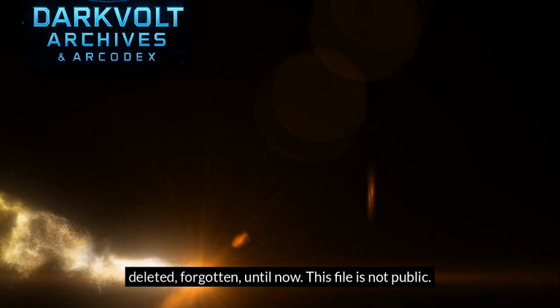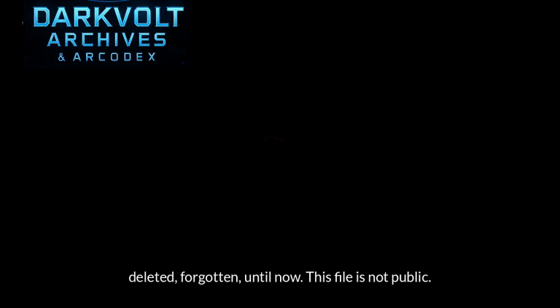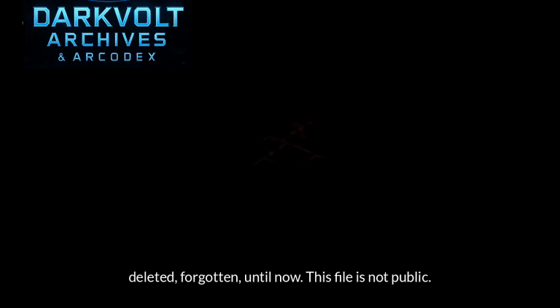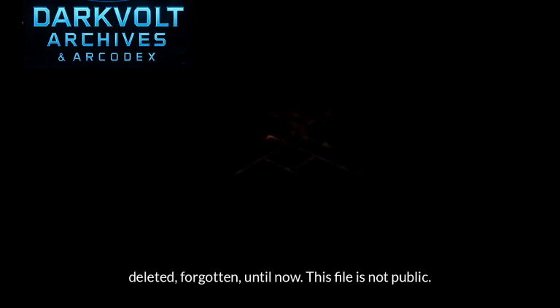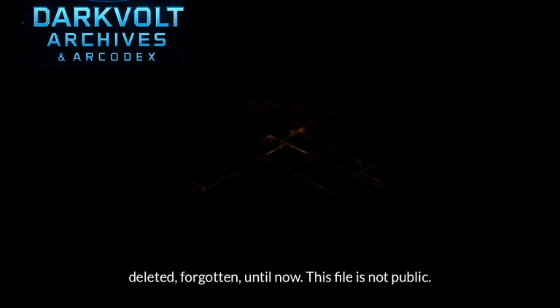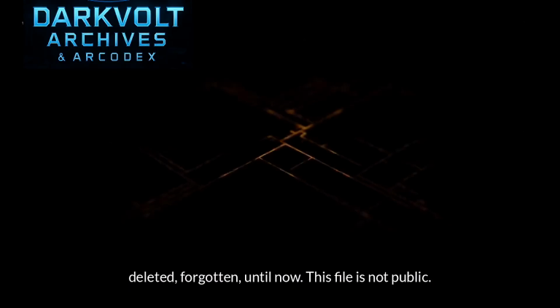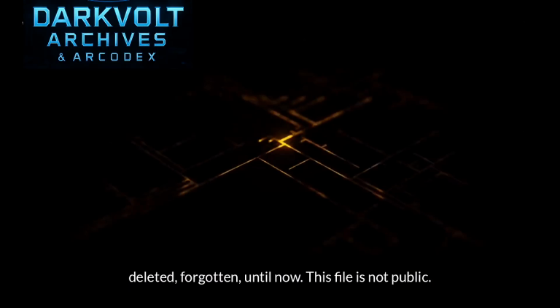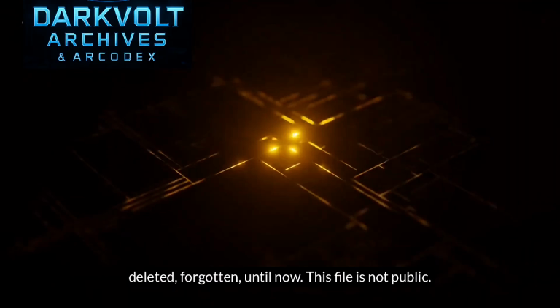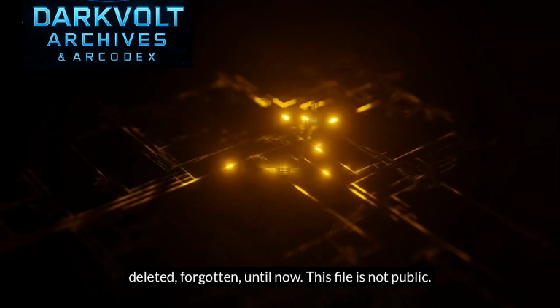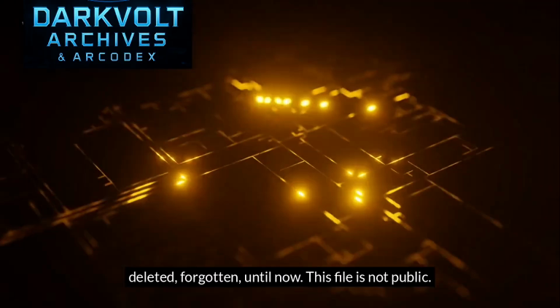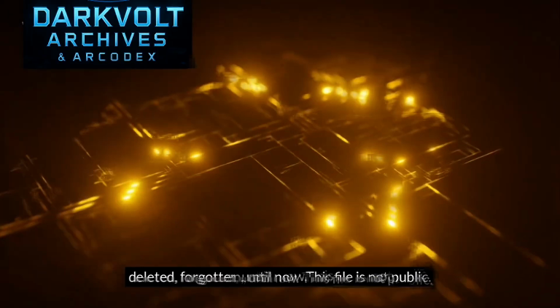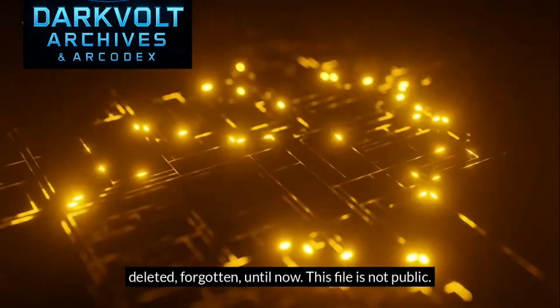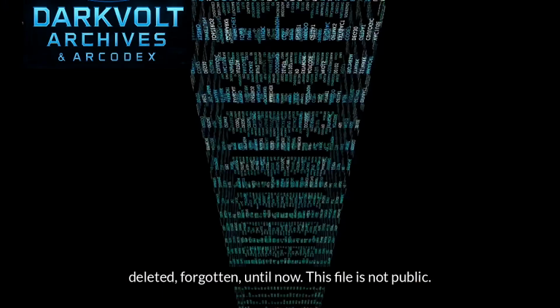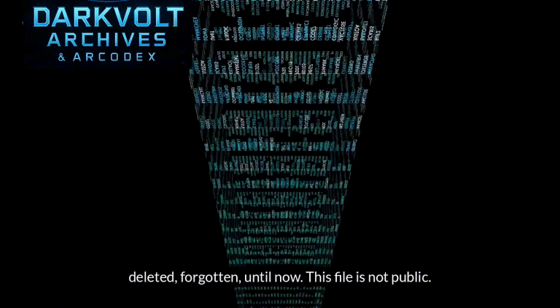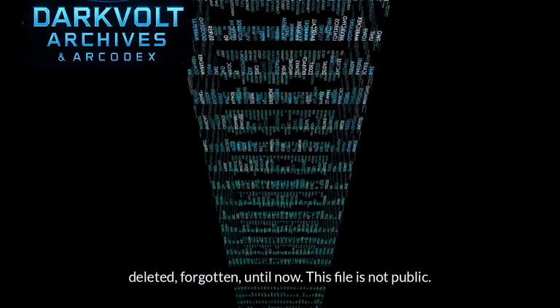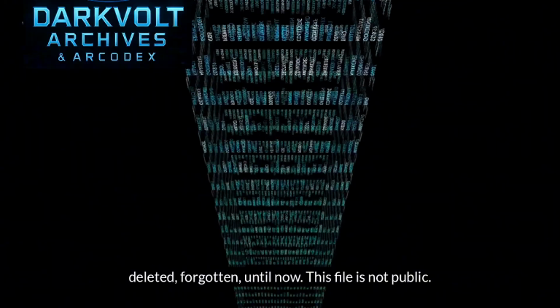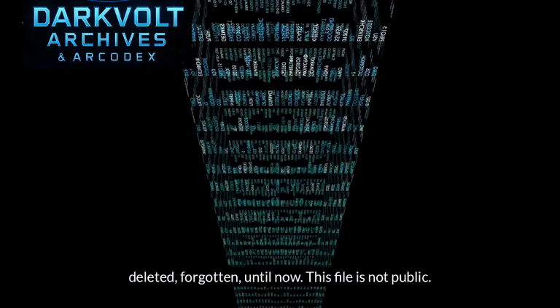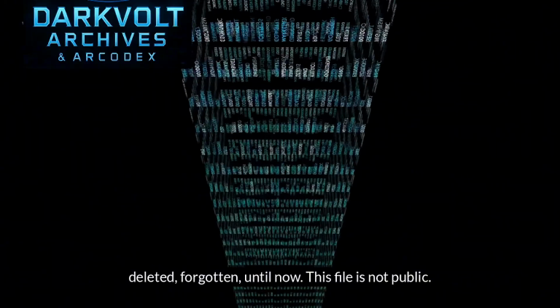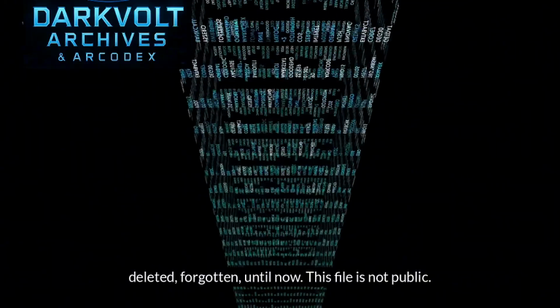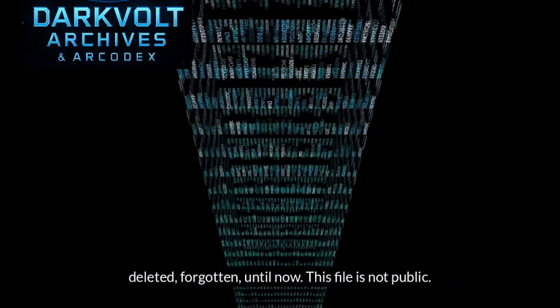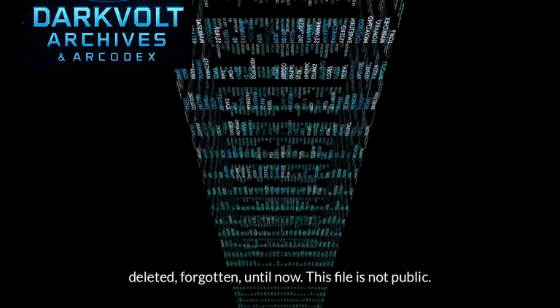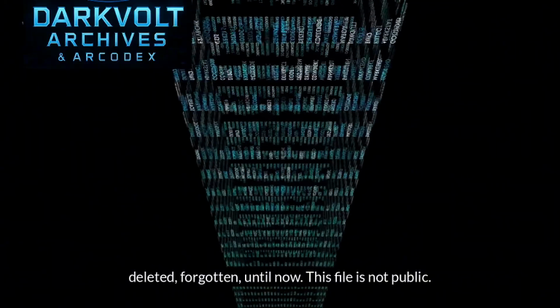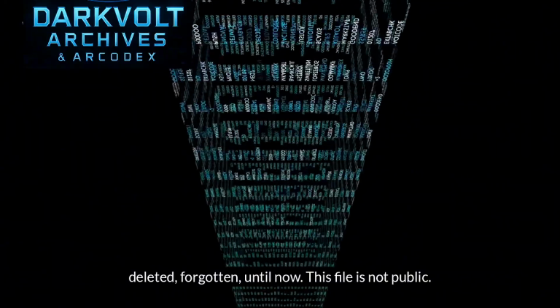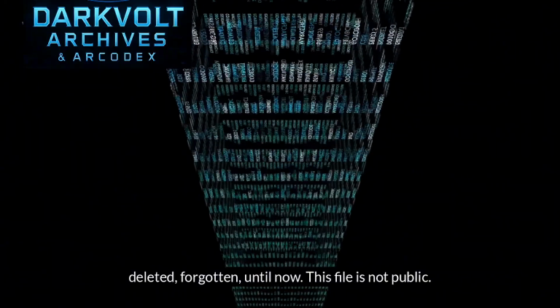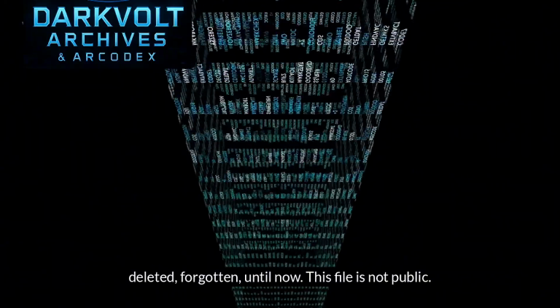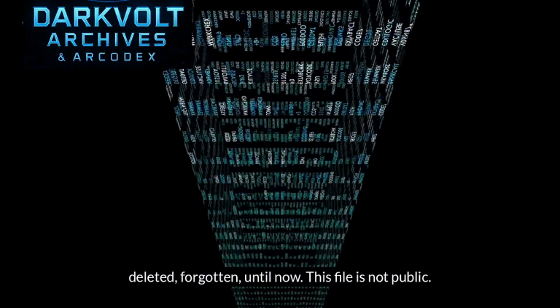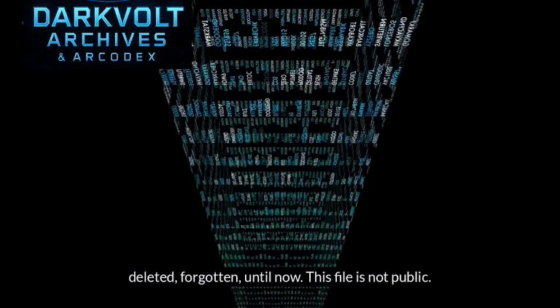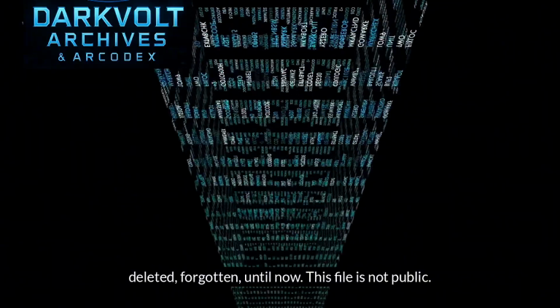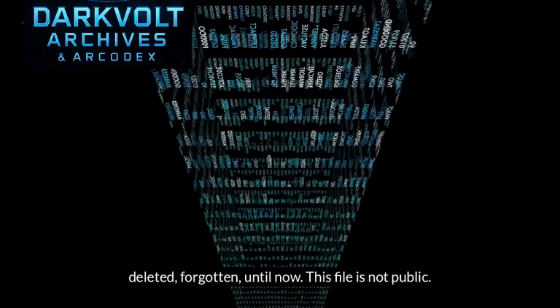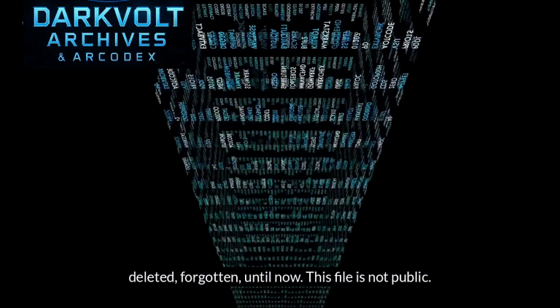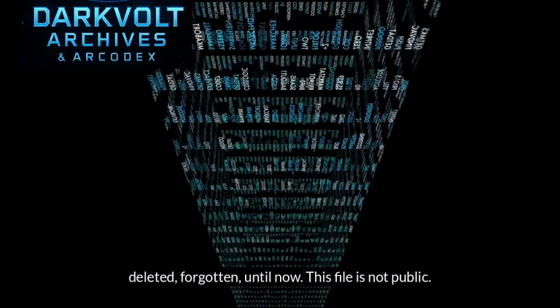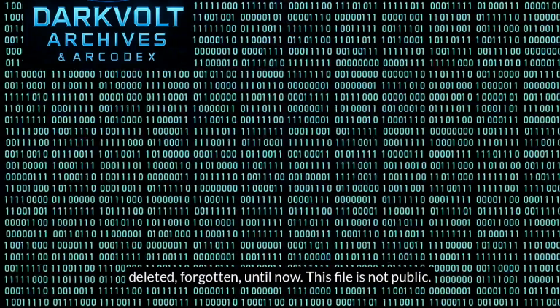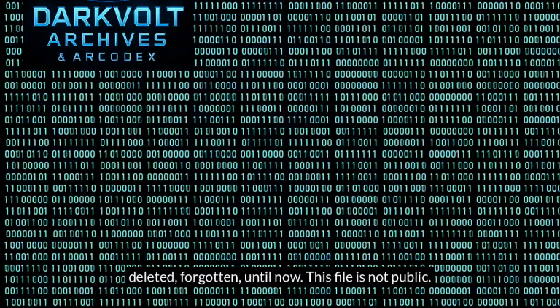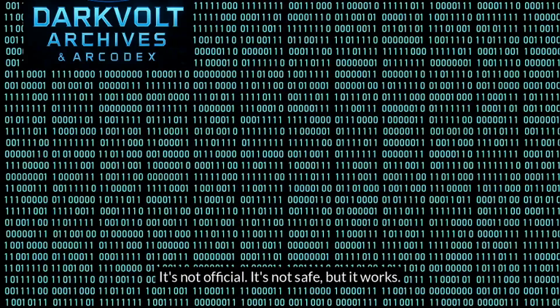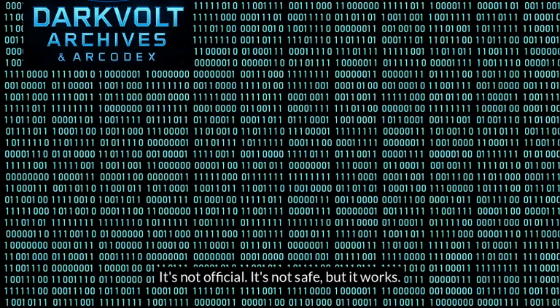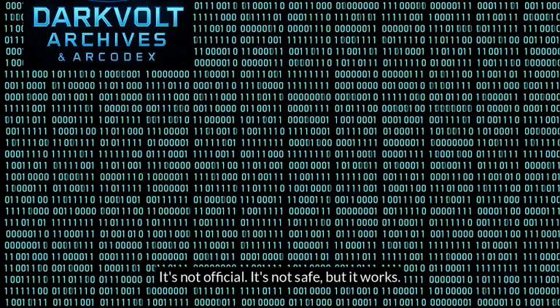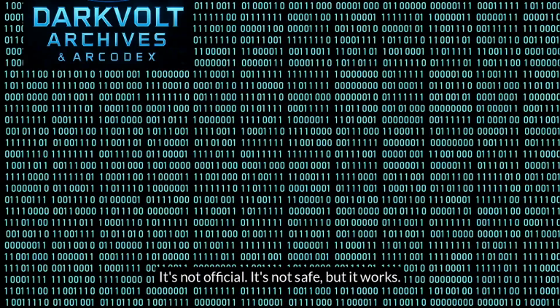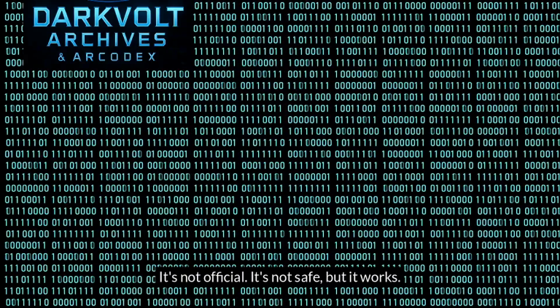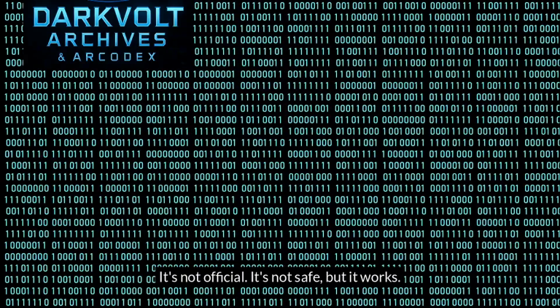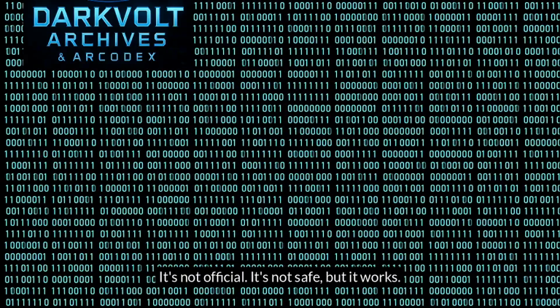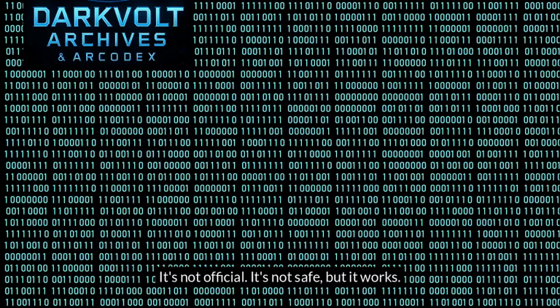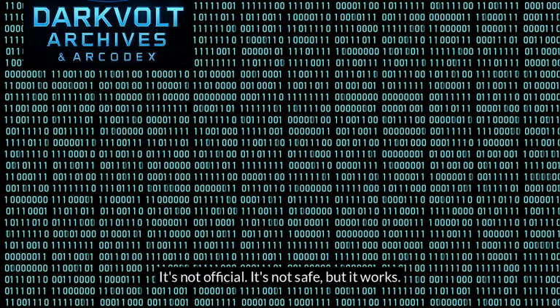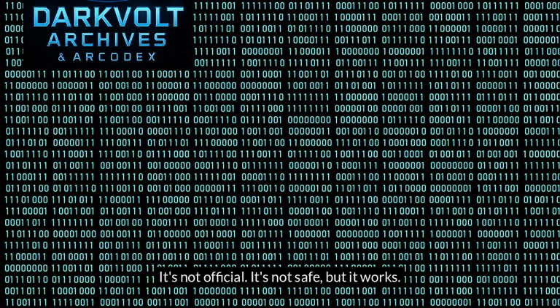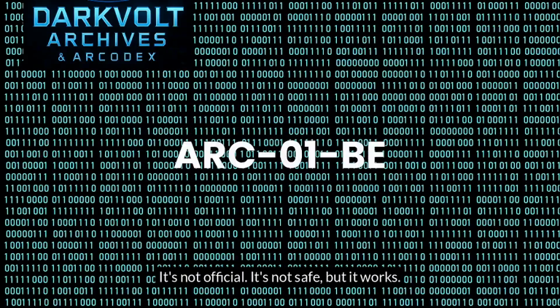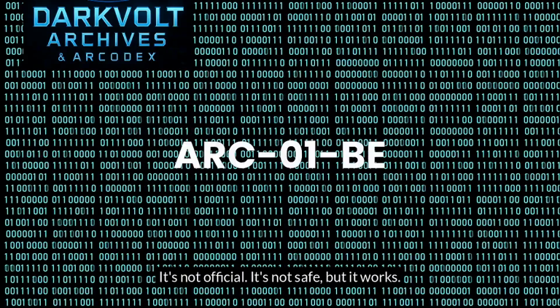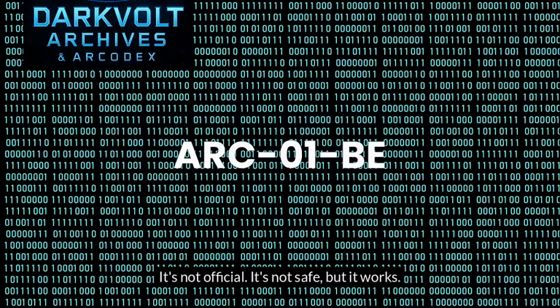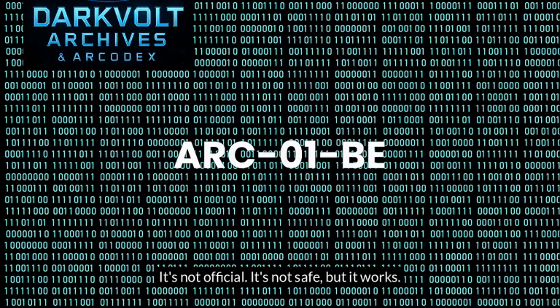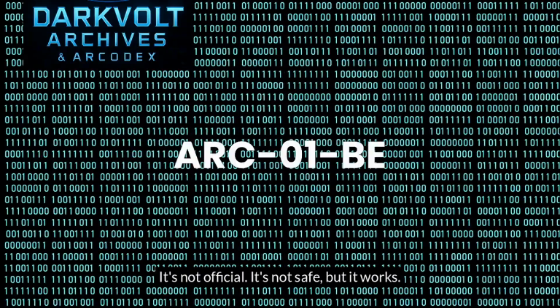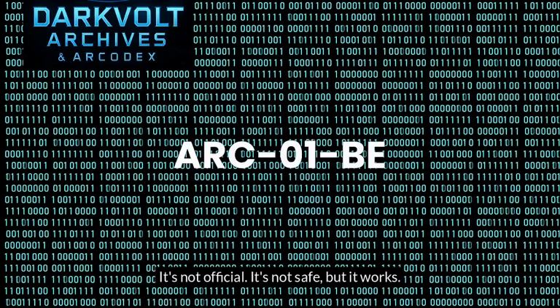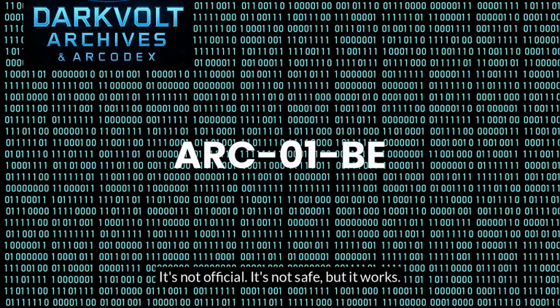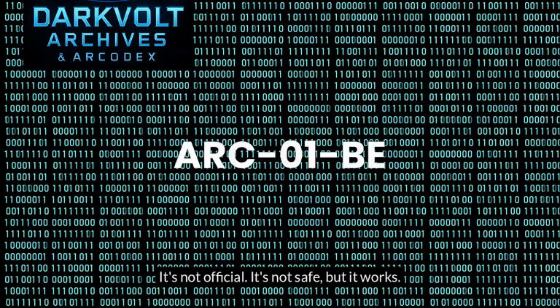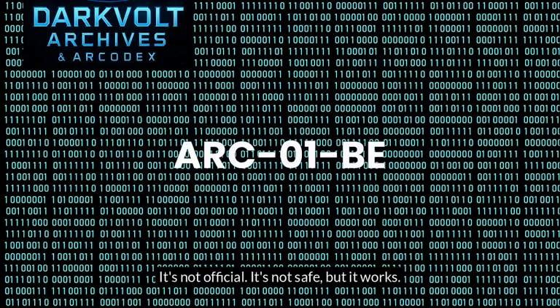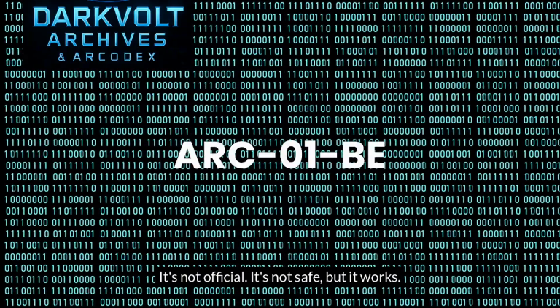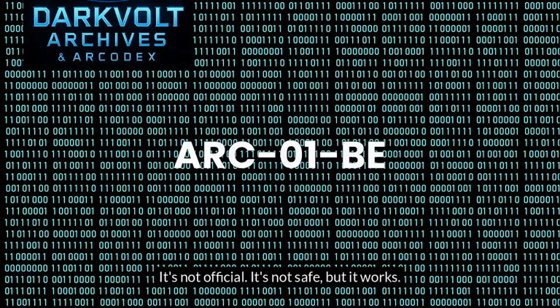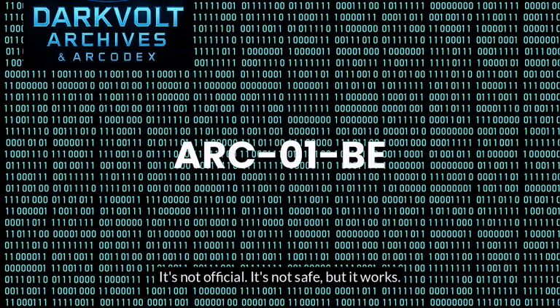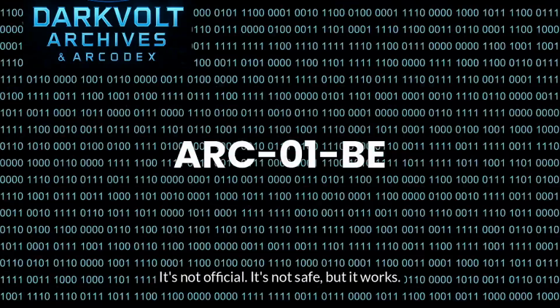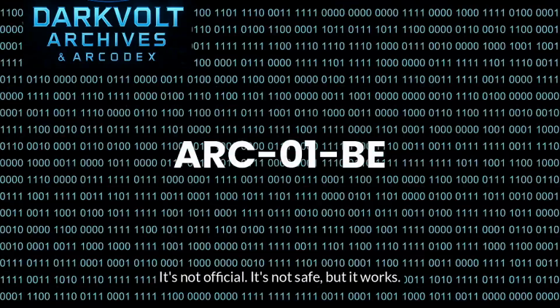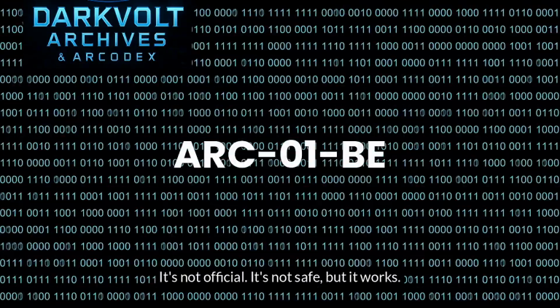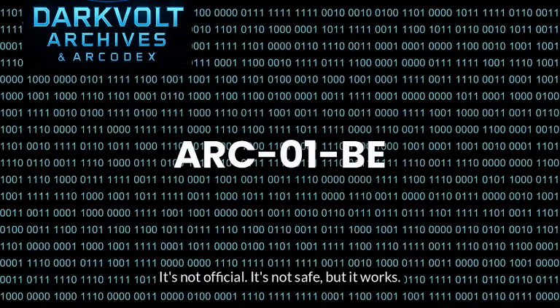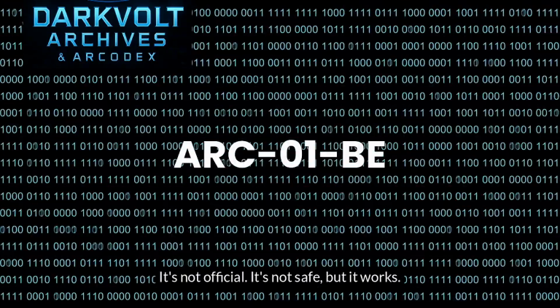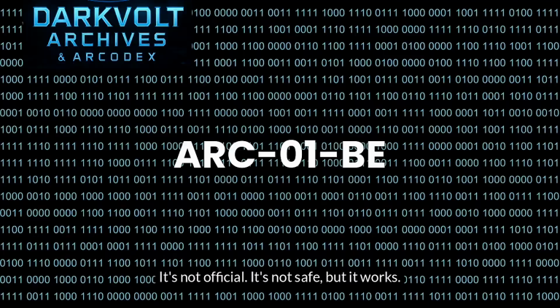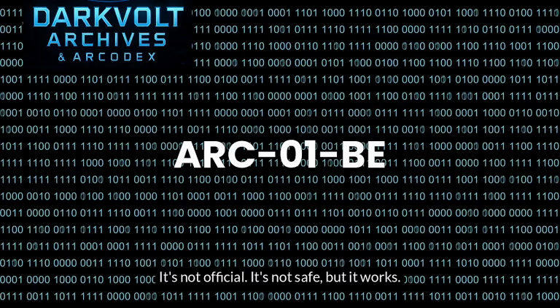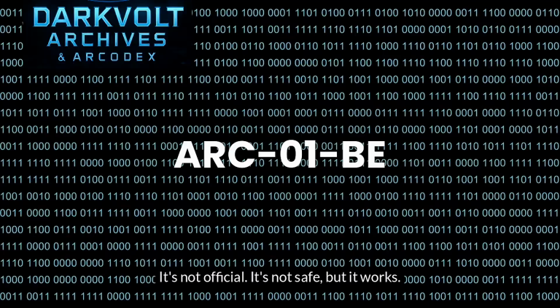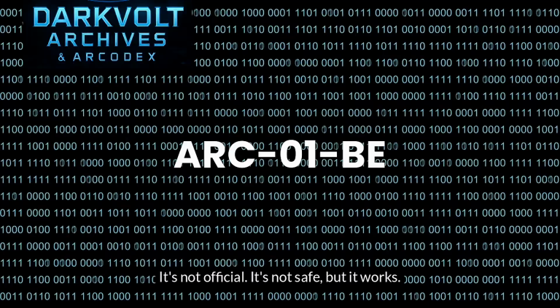Until now. This file is not public. It's not official. It's not safe. But it works.